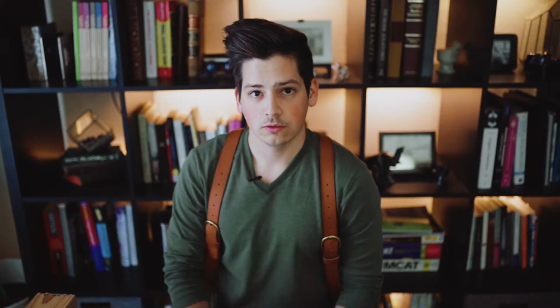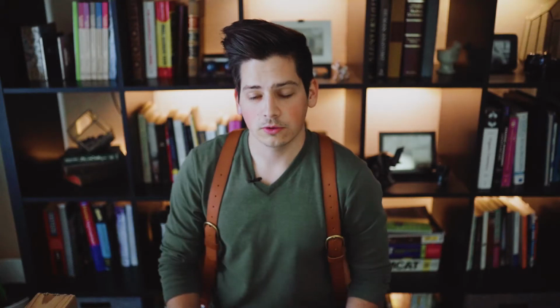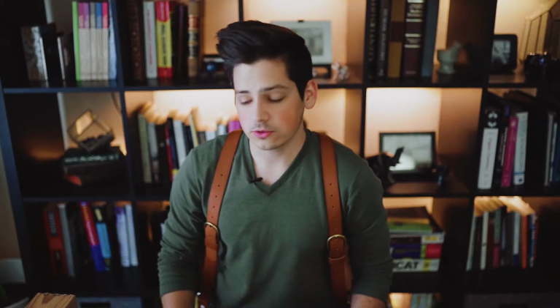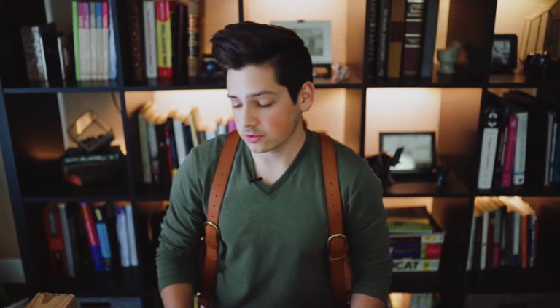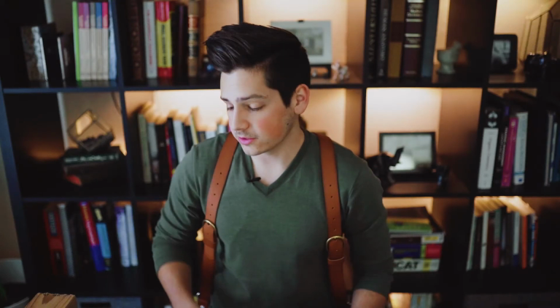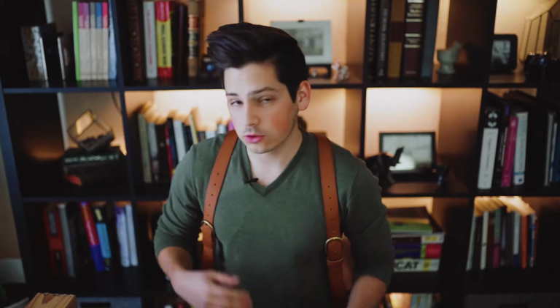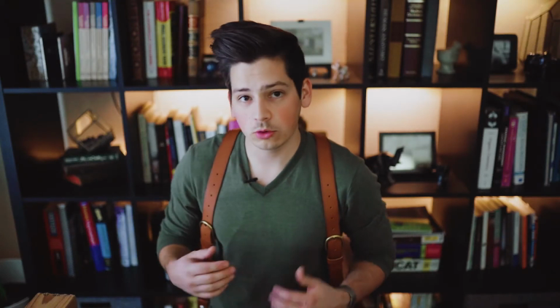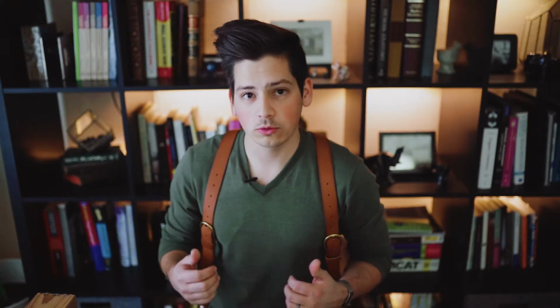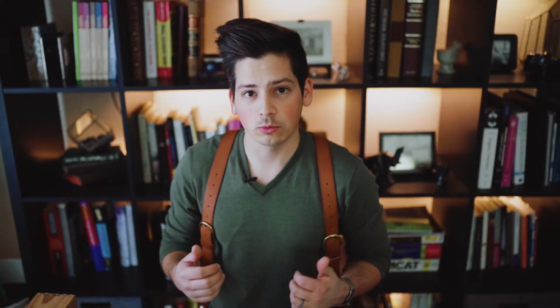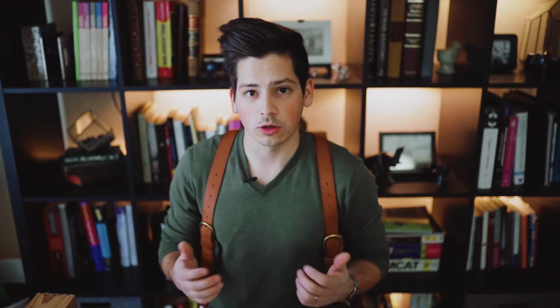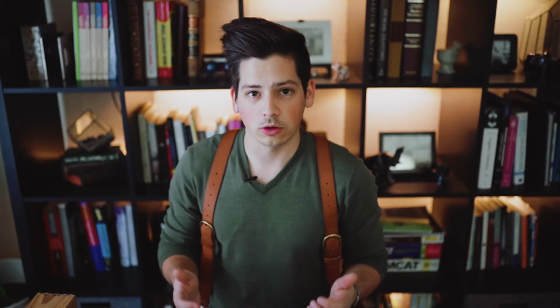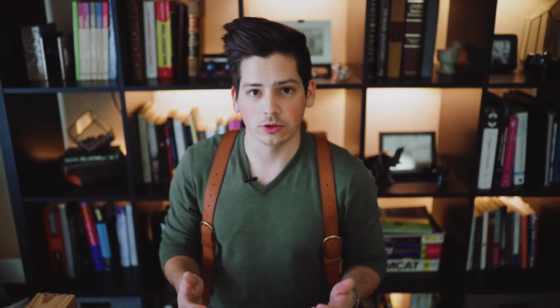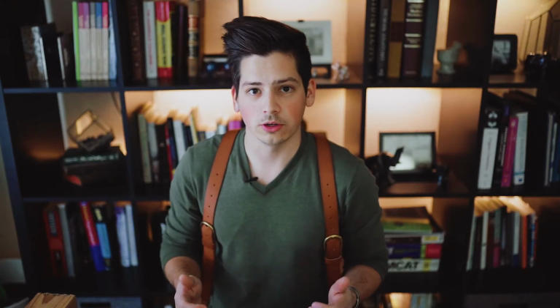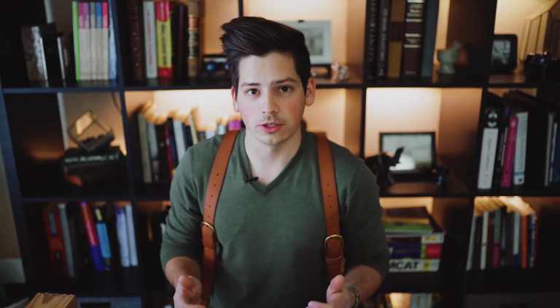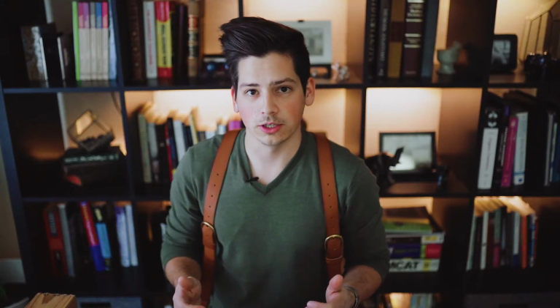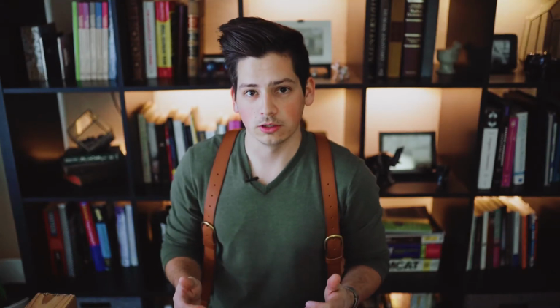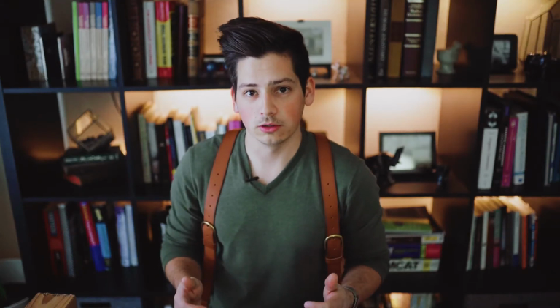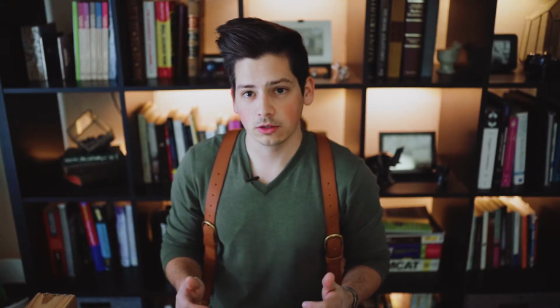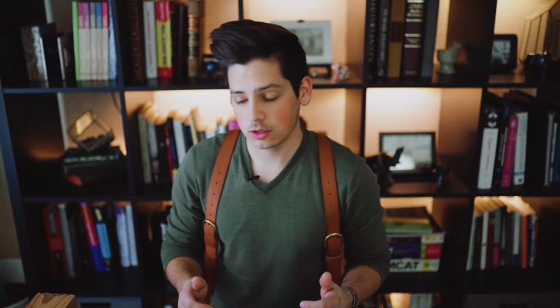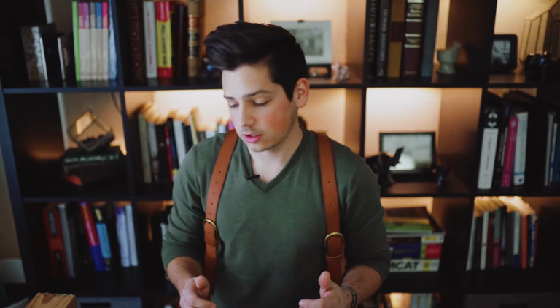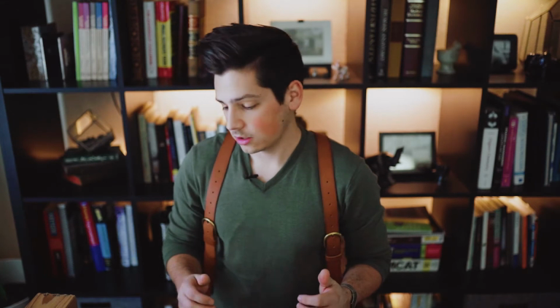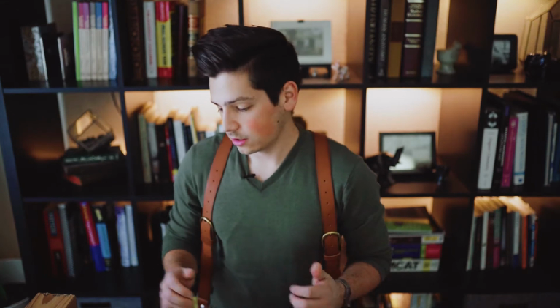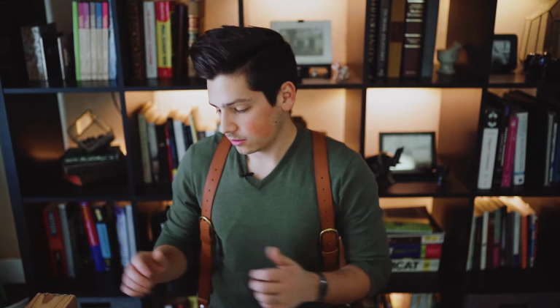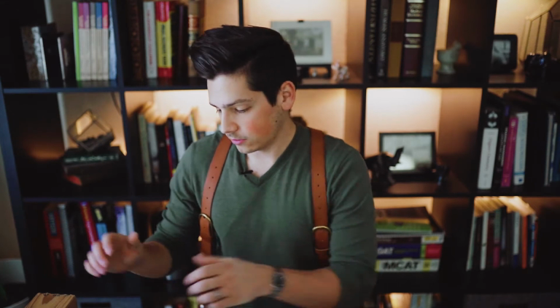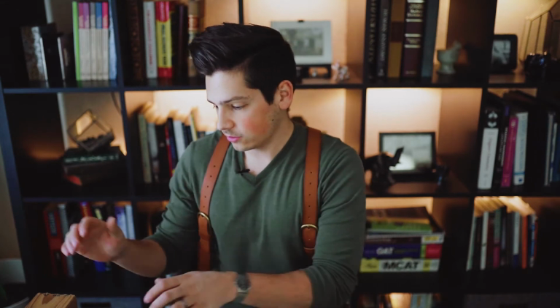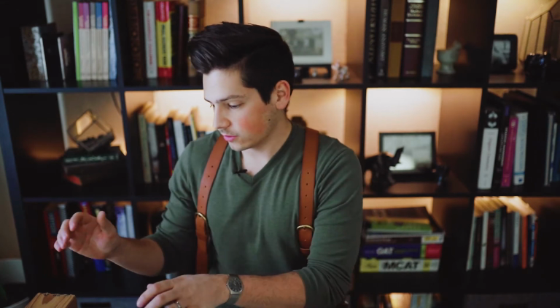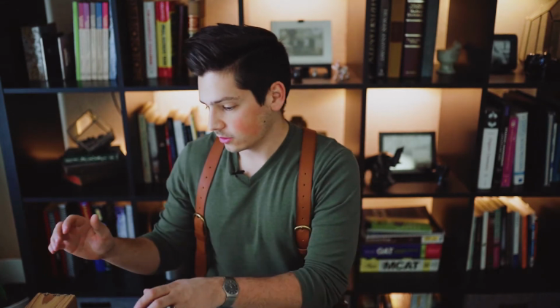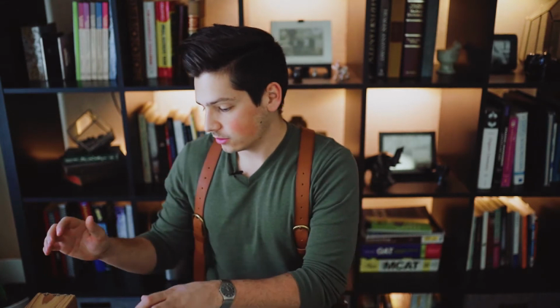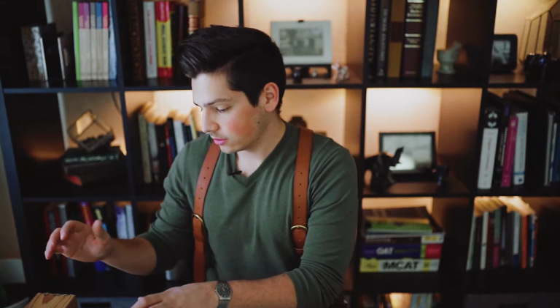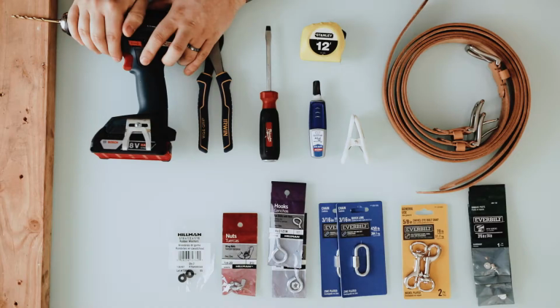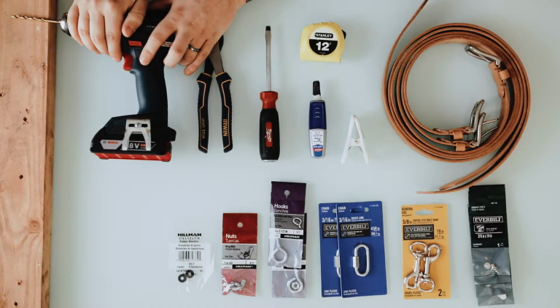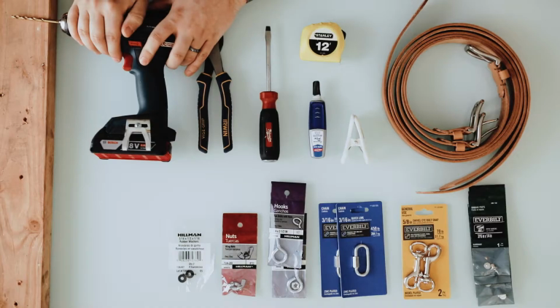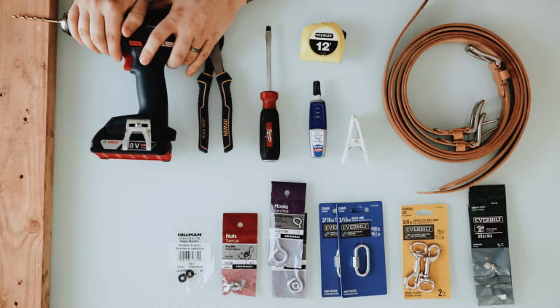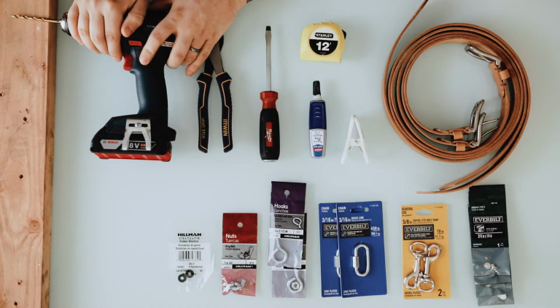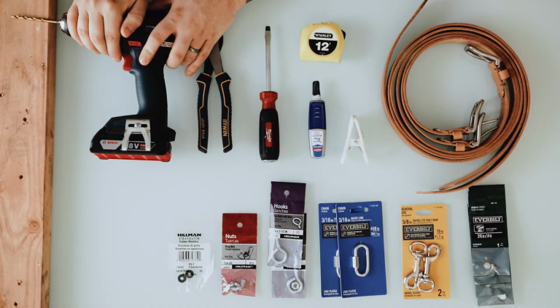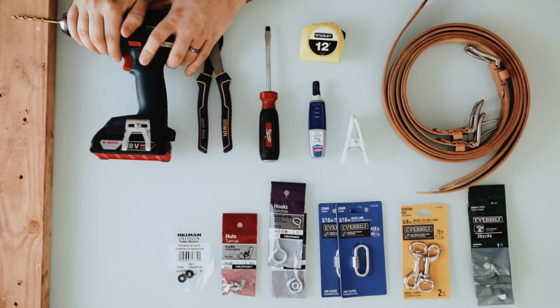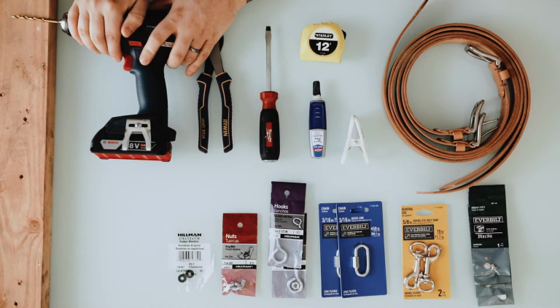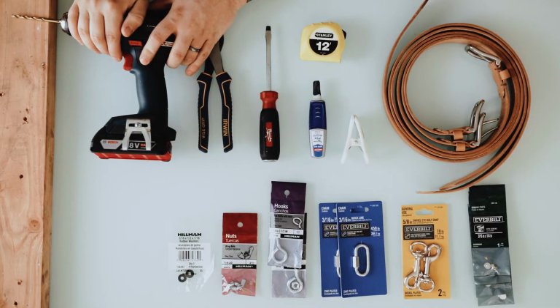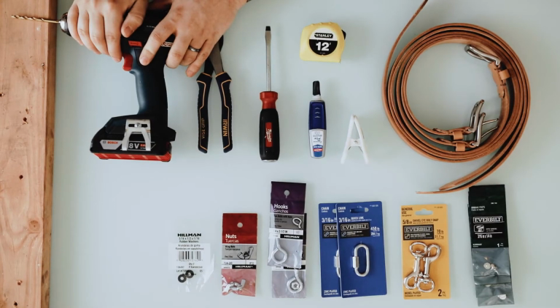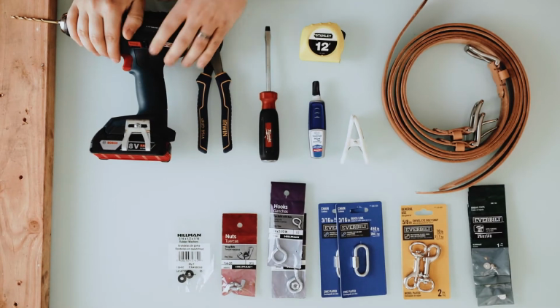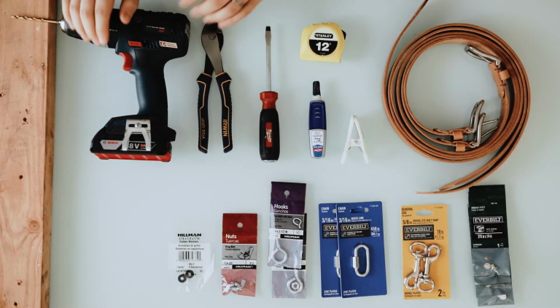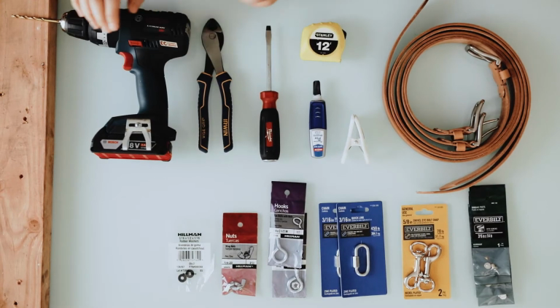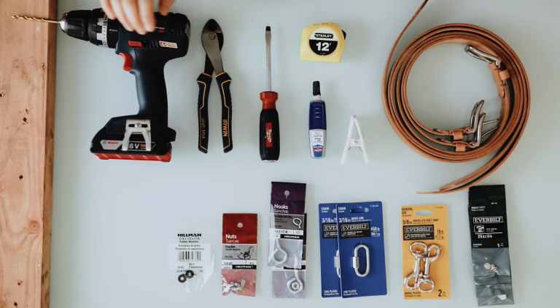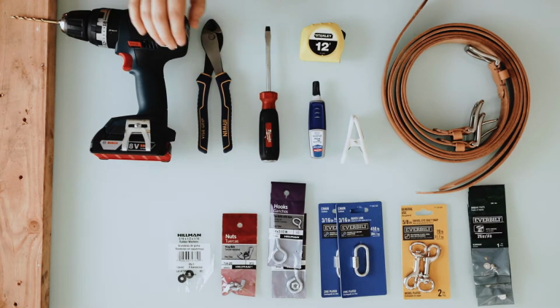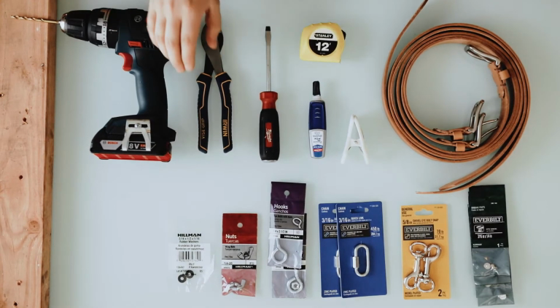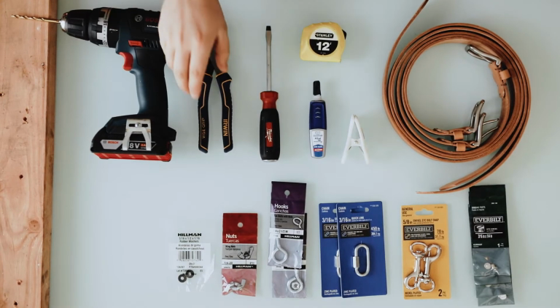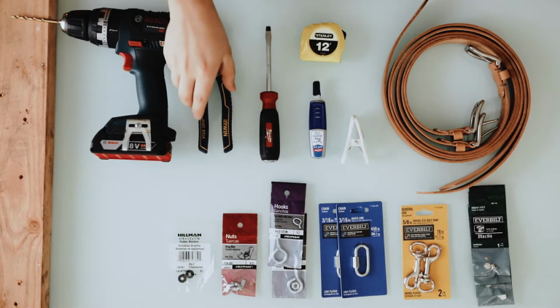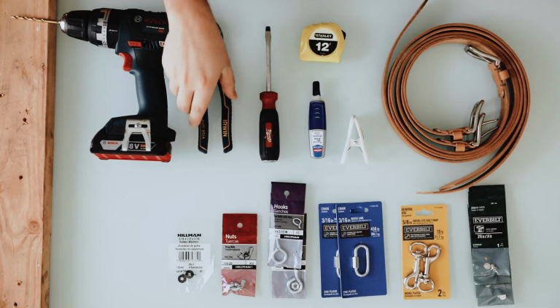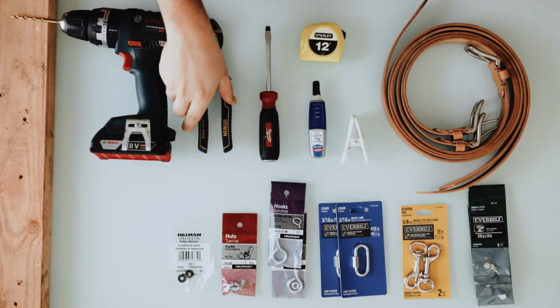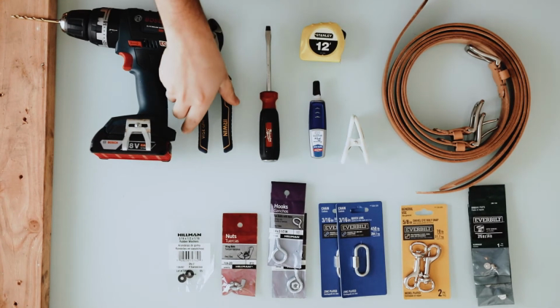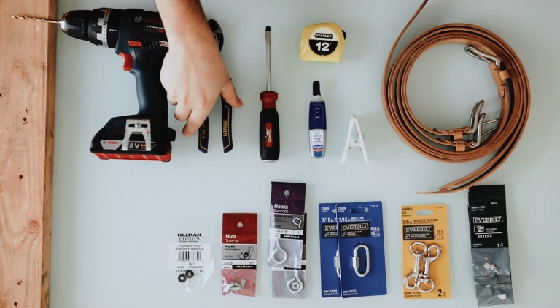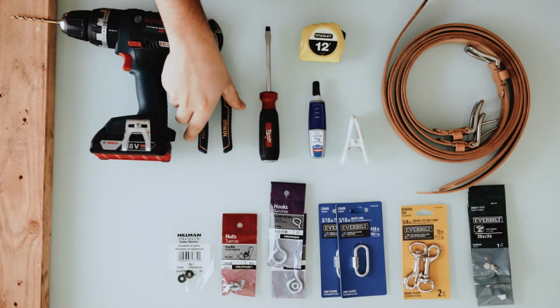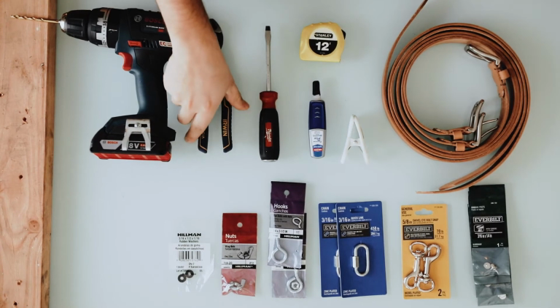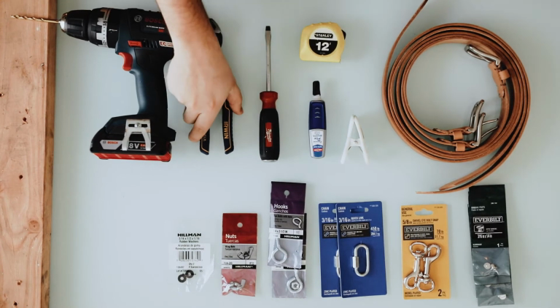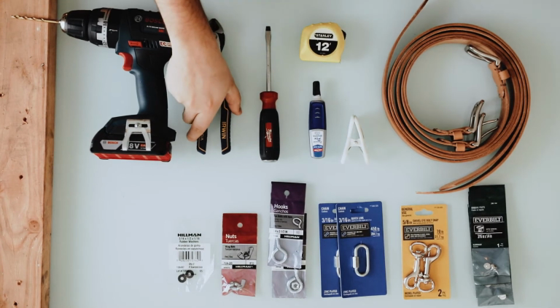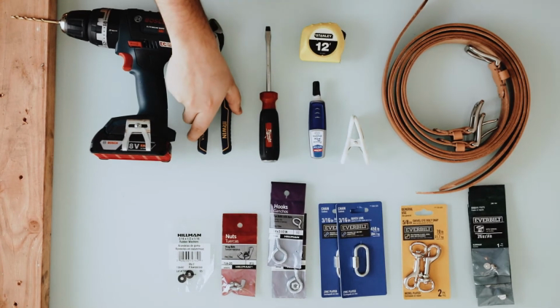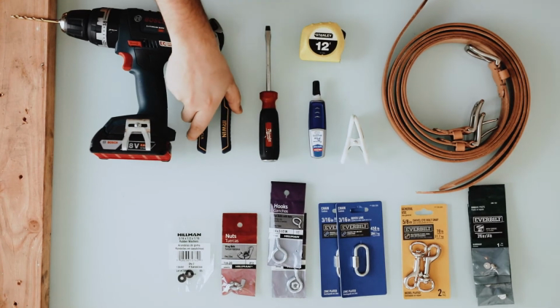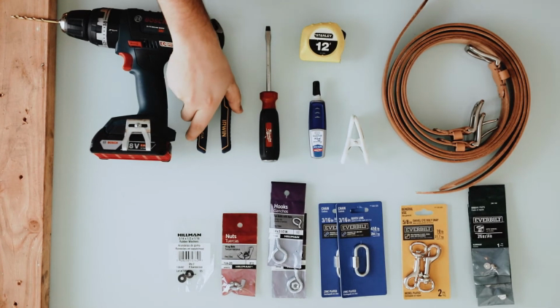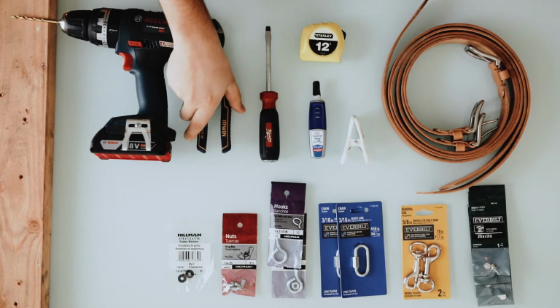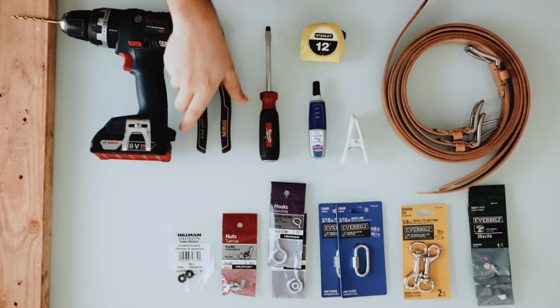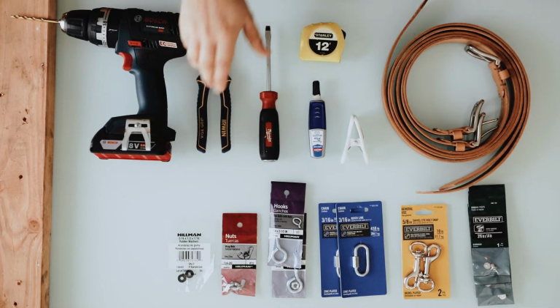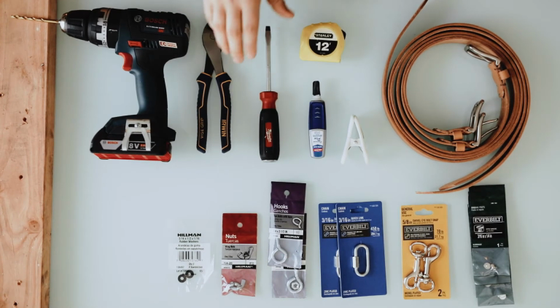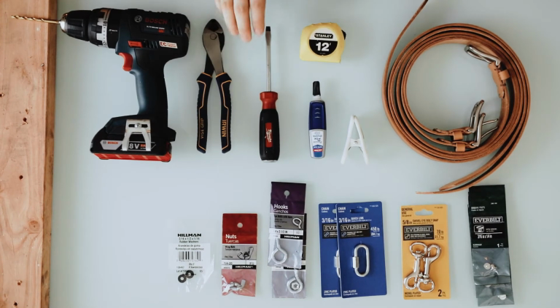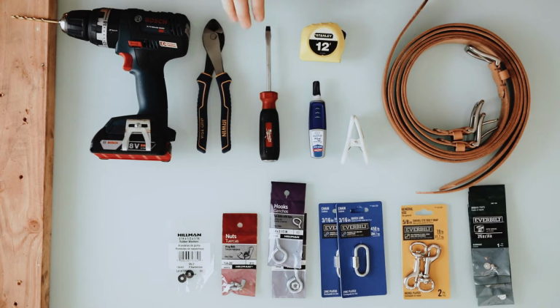First, let's go over what all you're going to need. First of all, you're going to need a drill and a pair of straight cutters.